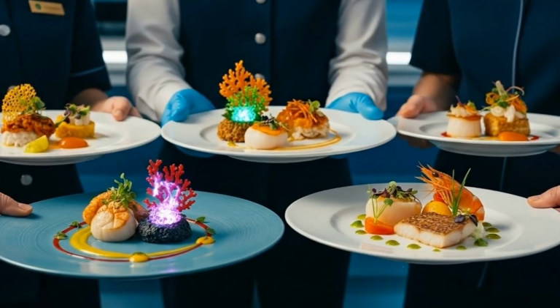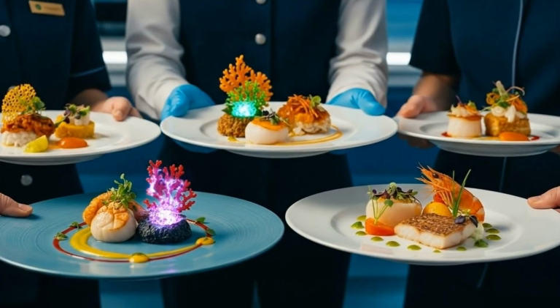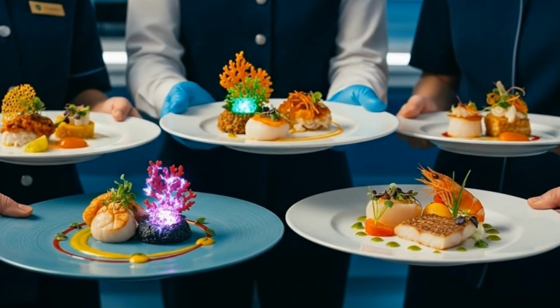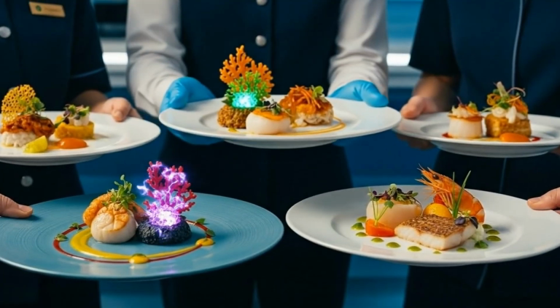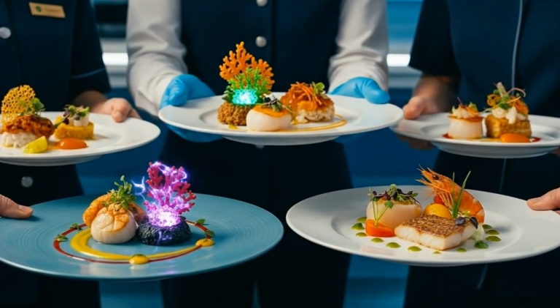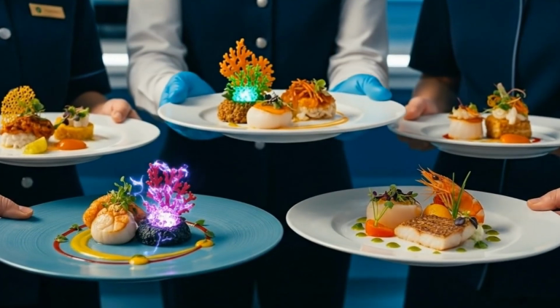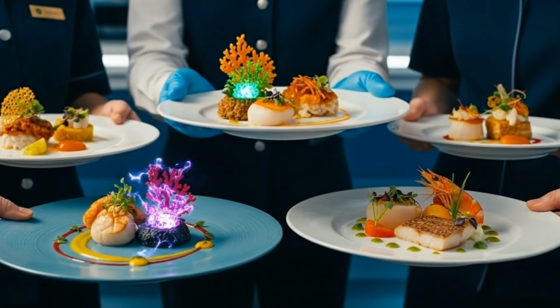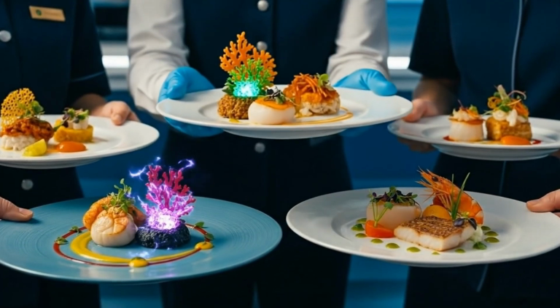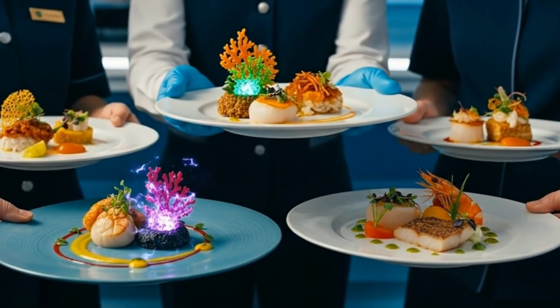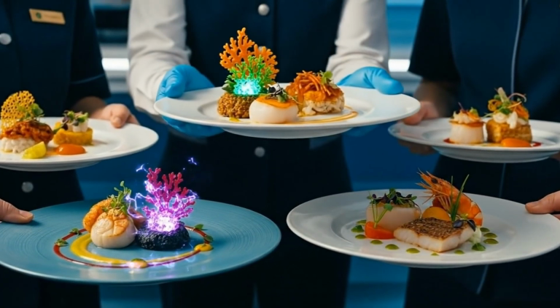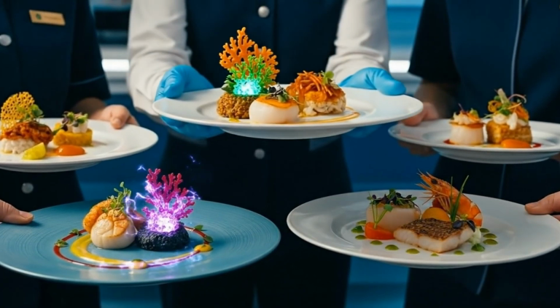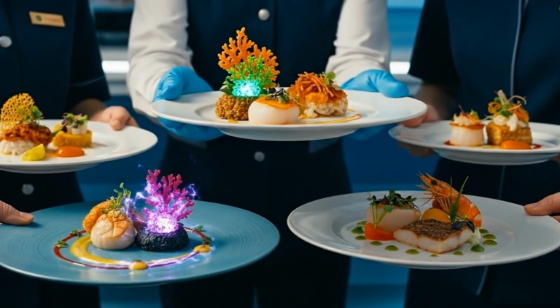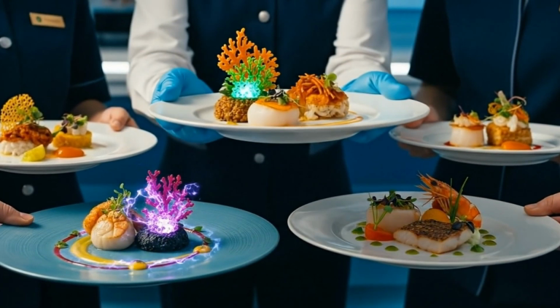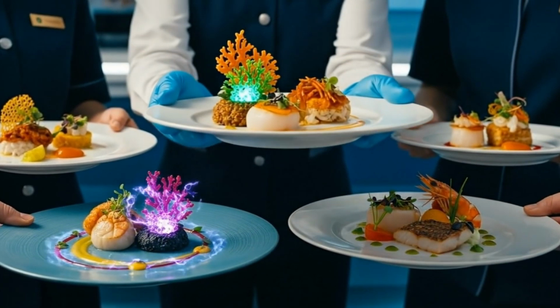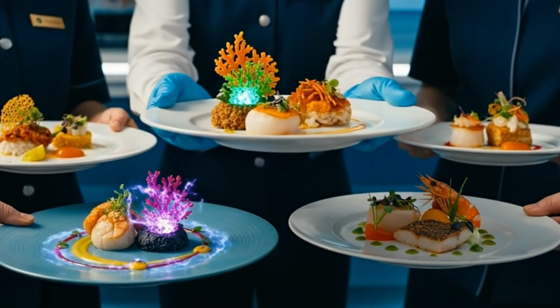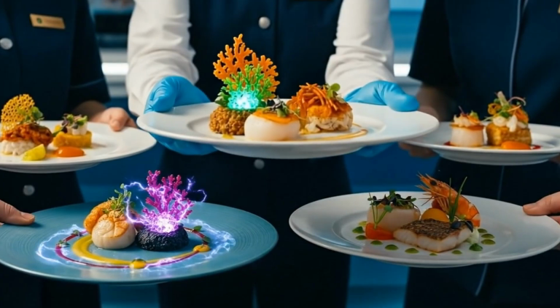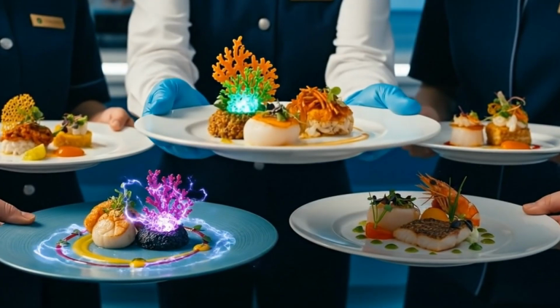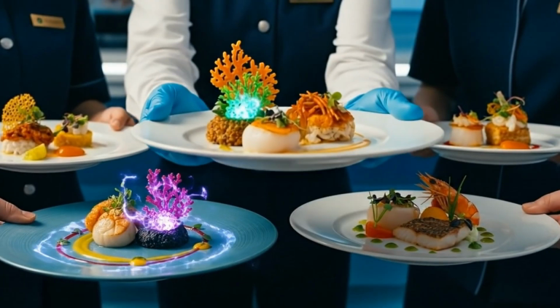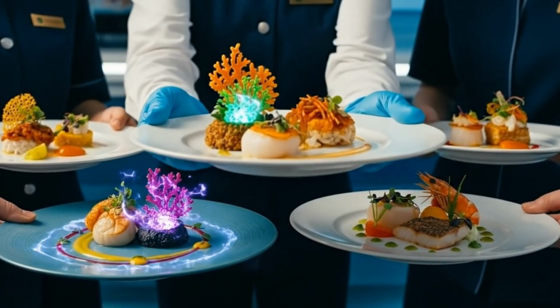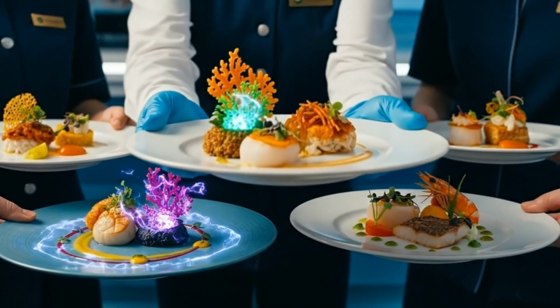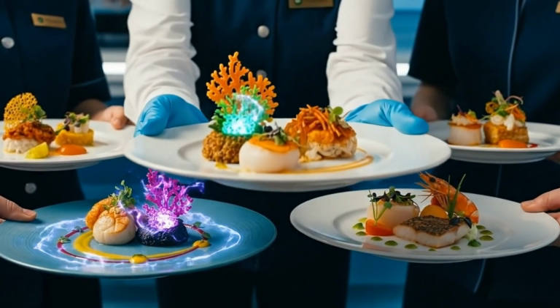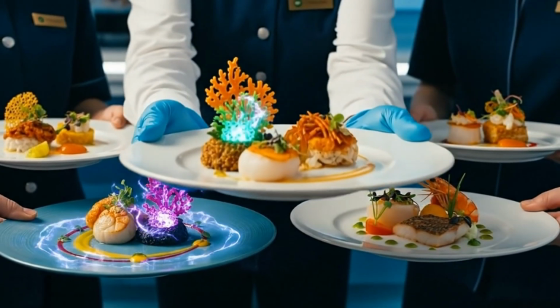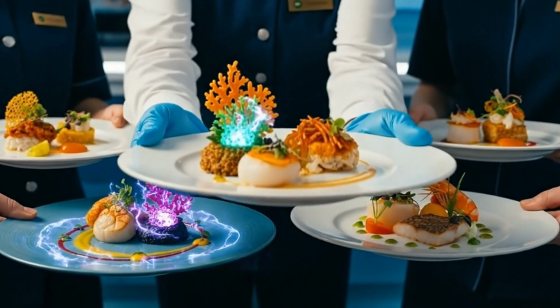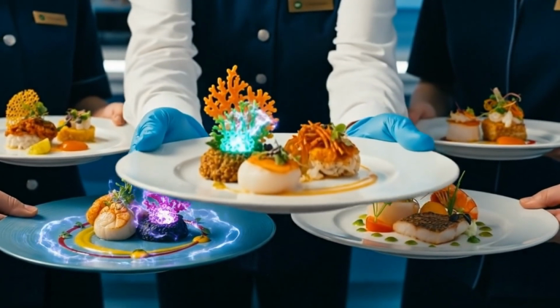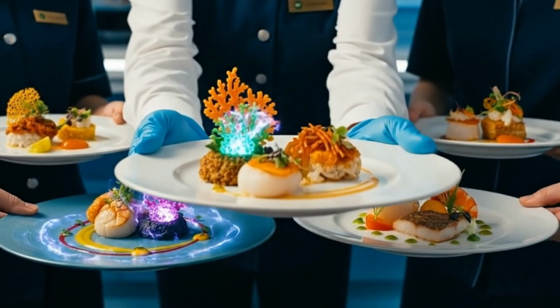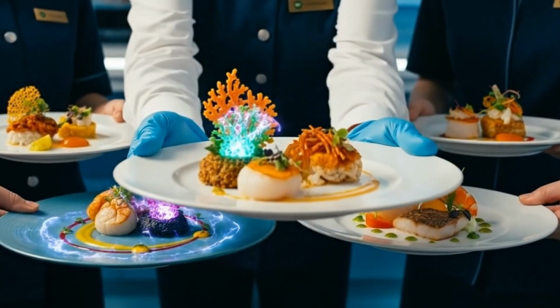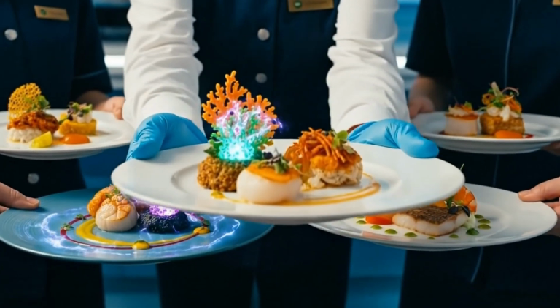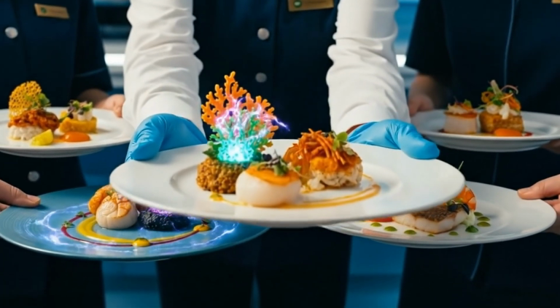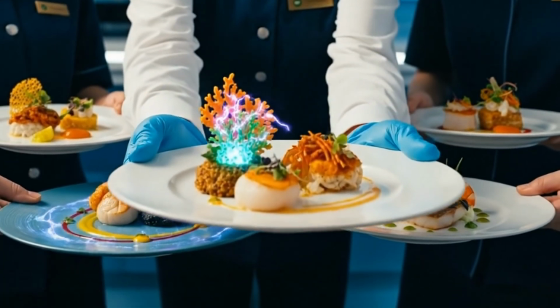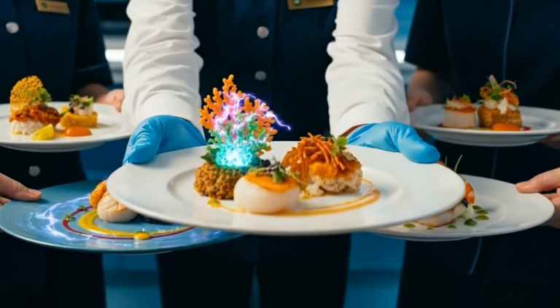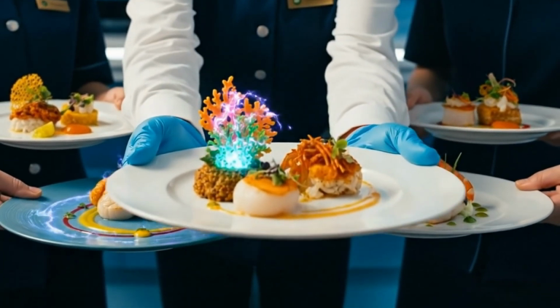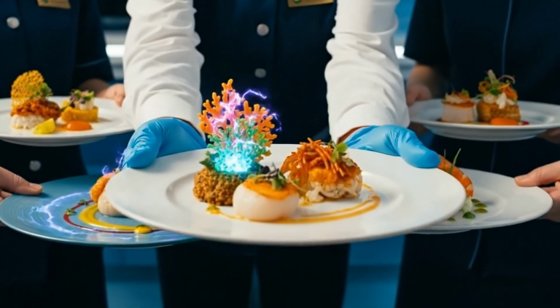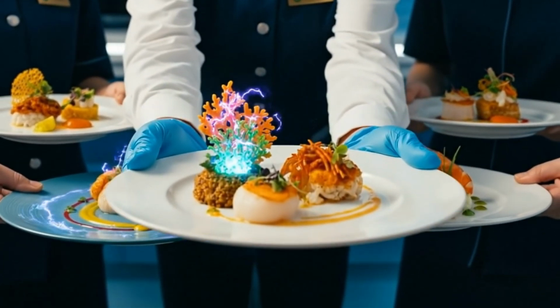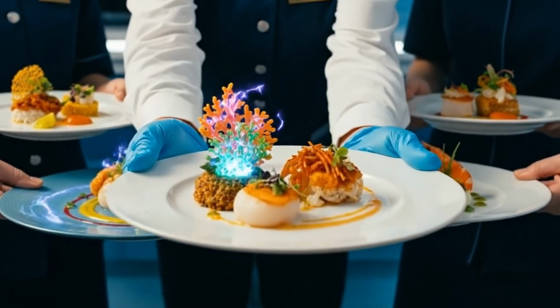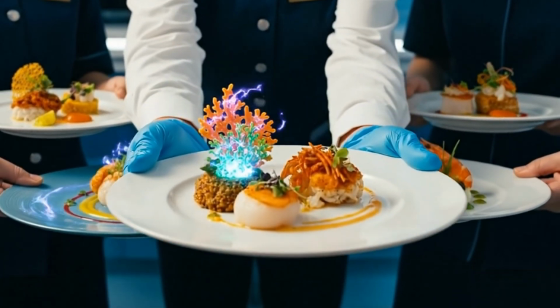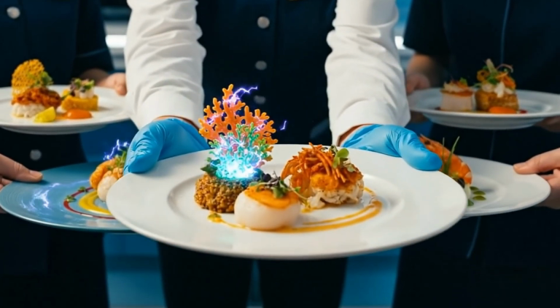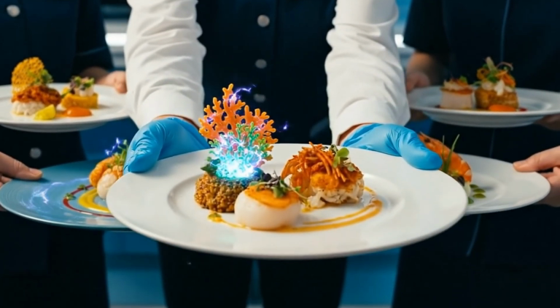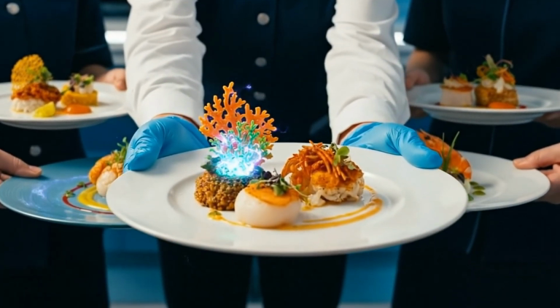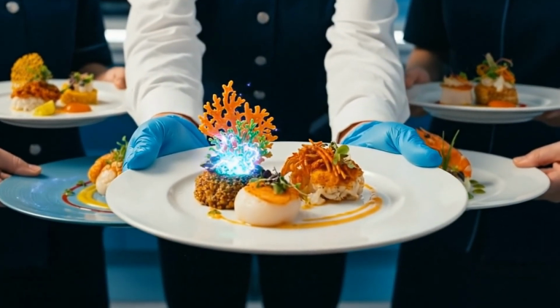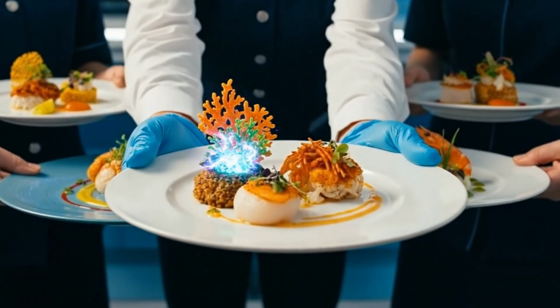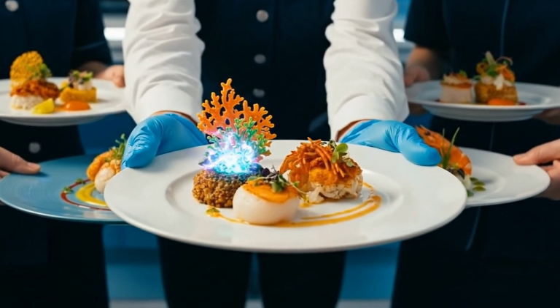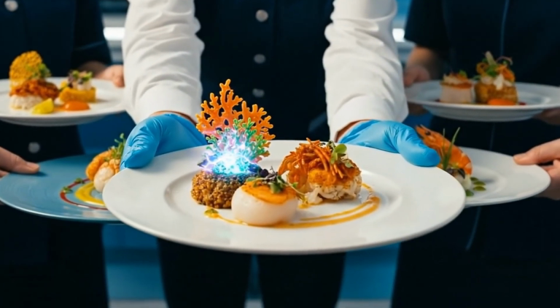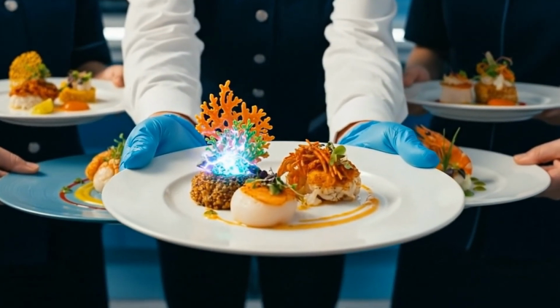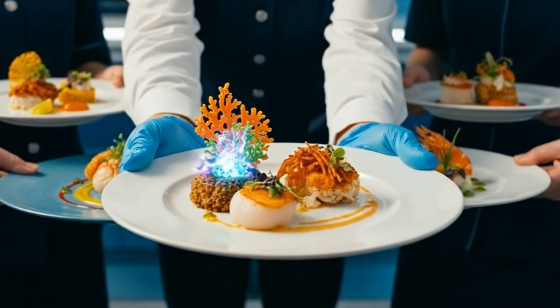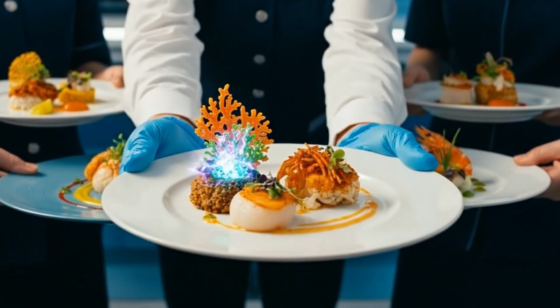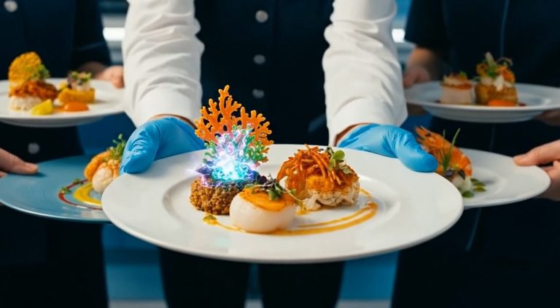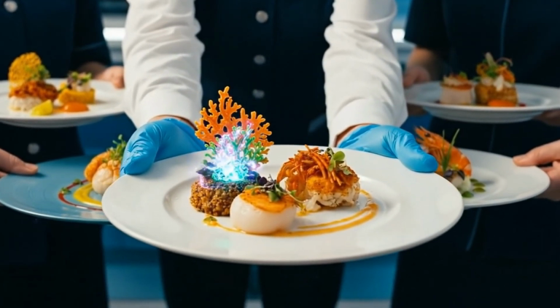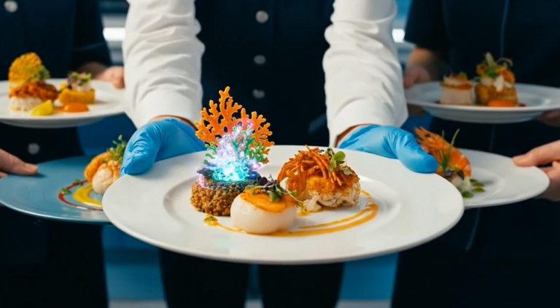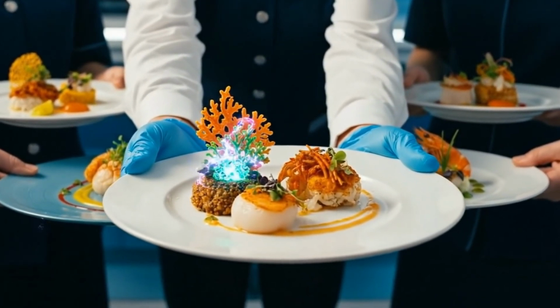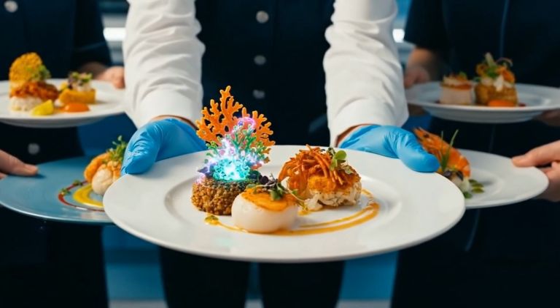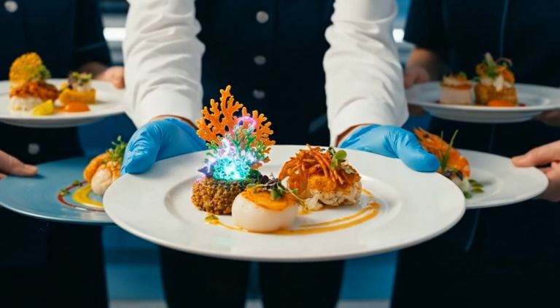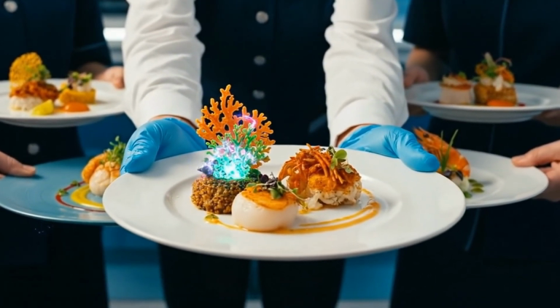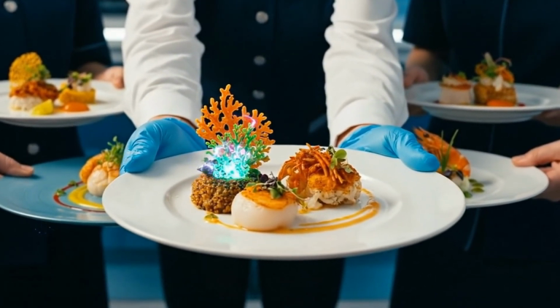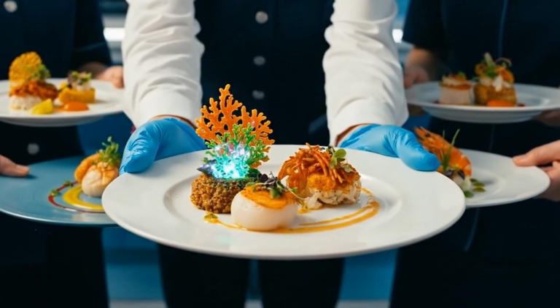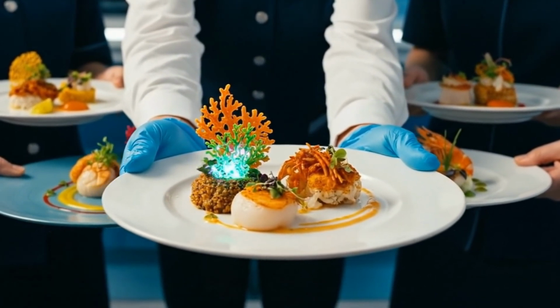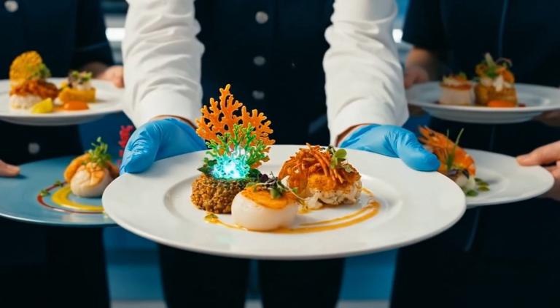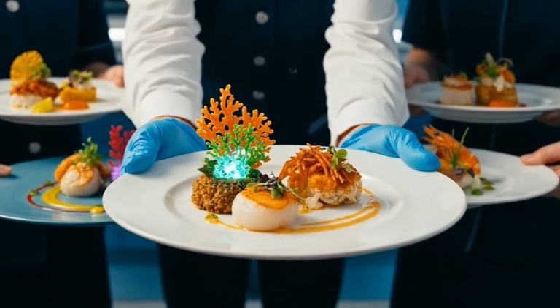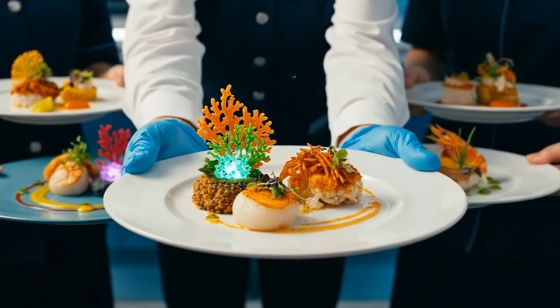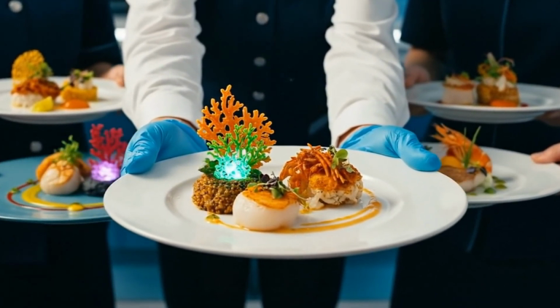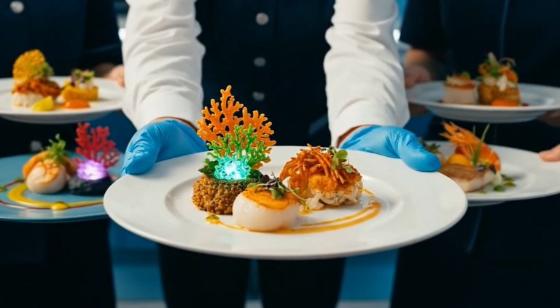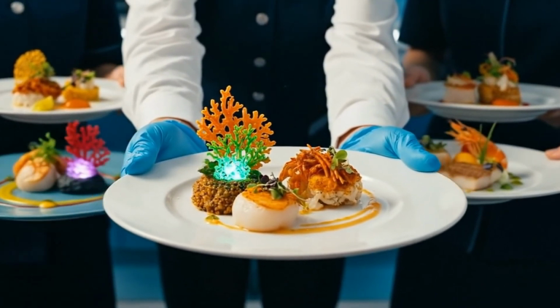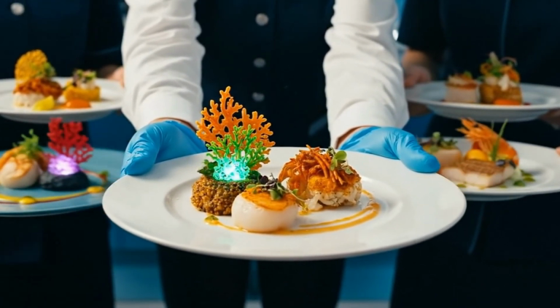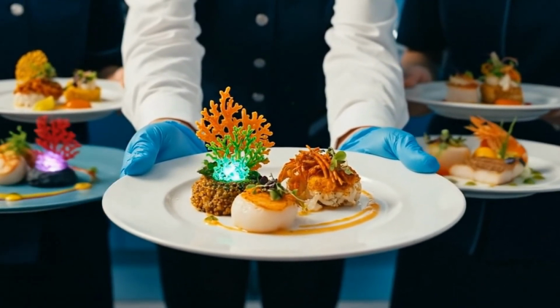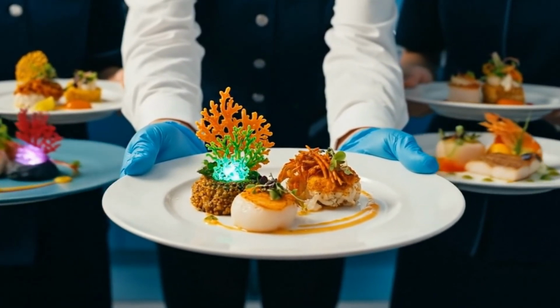Tonight, we are pleased to offer the seared scallops with our signature saffron reduction and citrus foam.